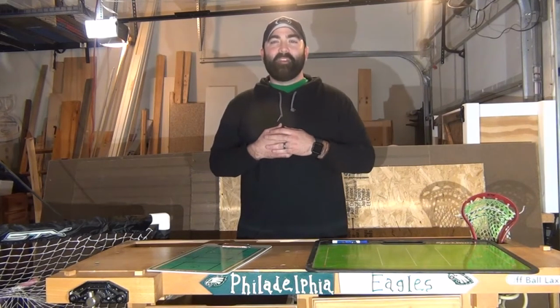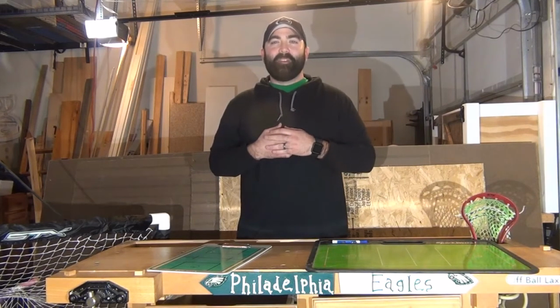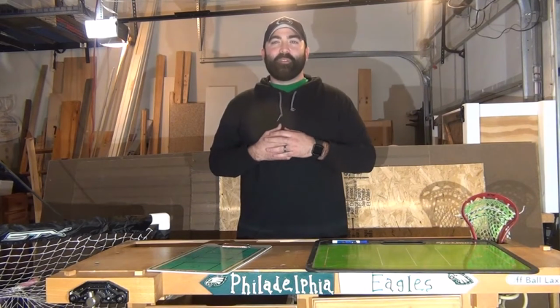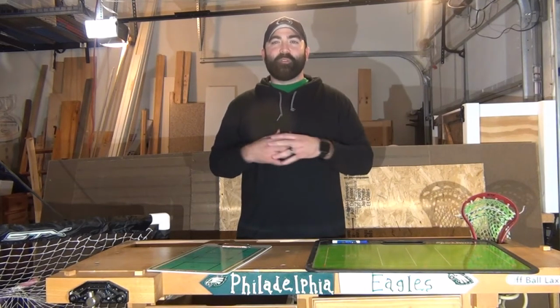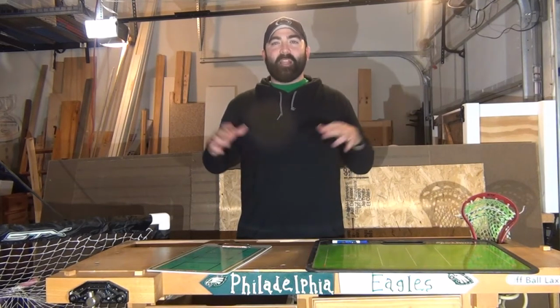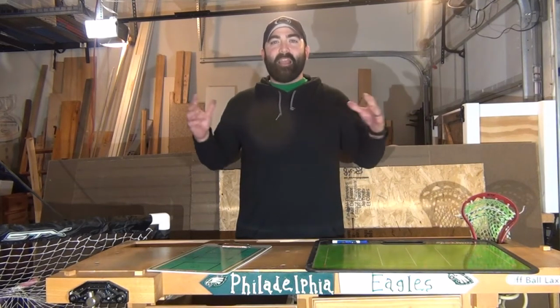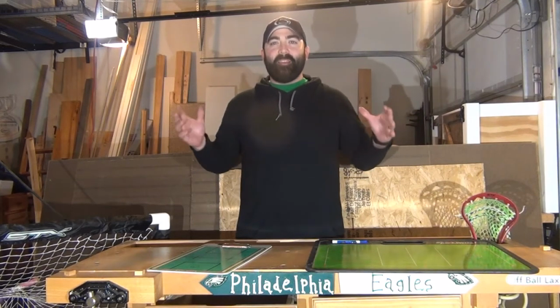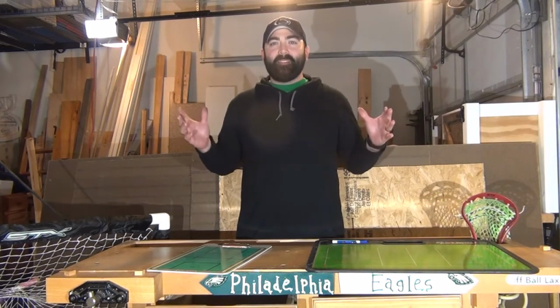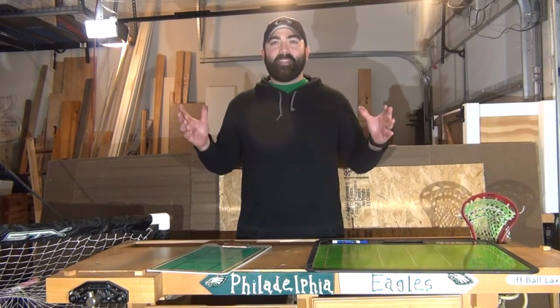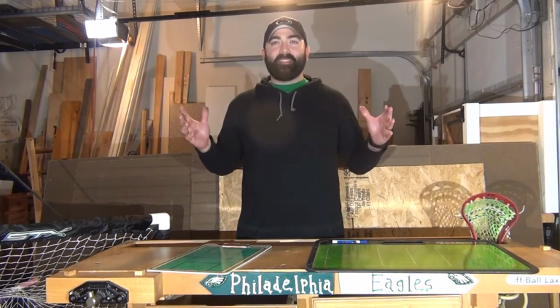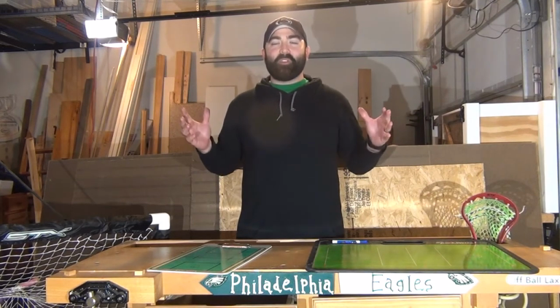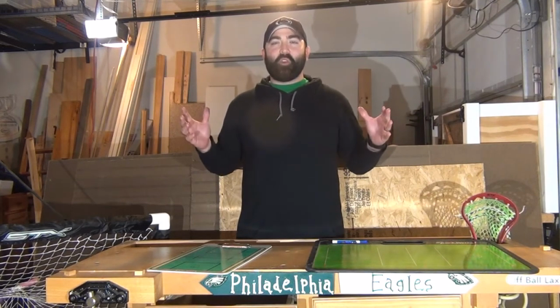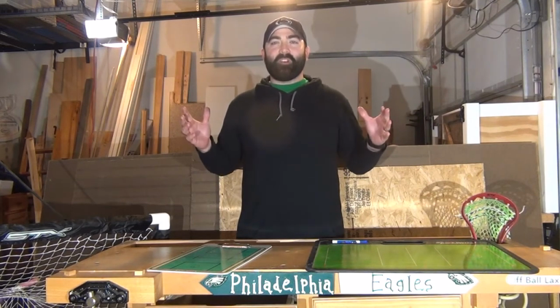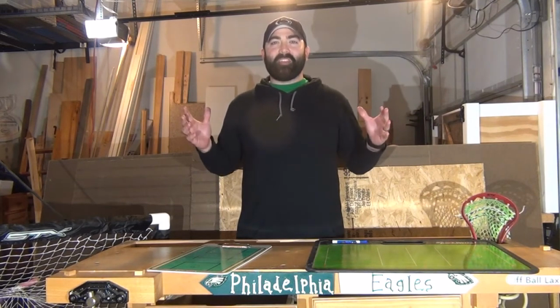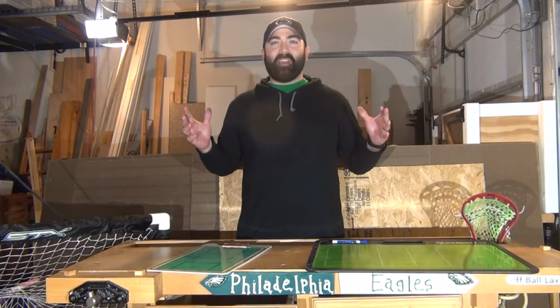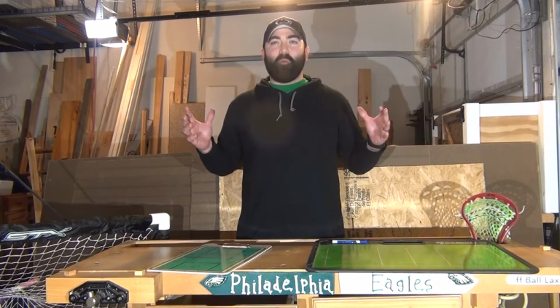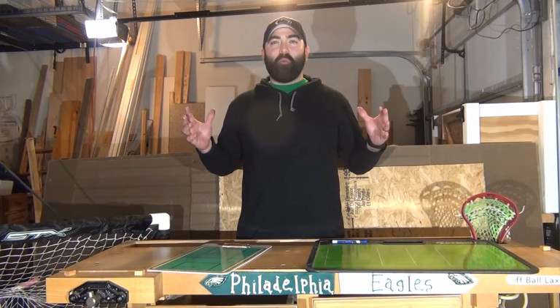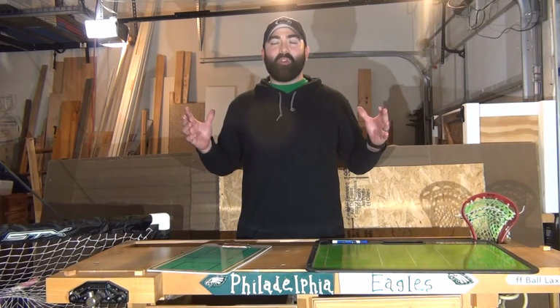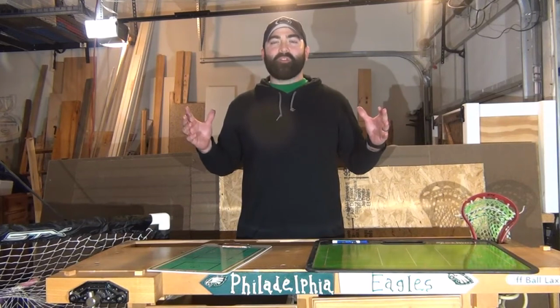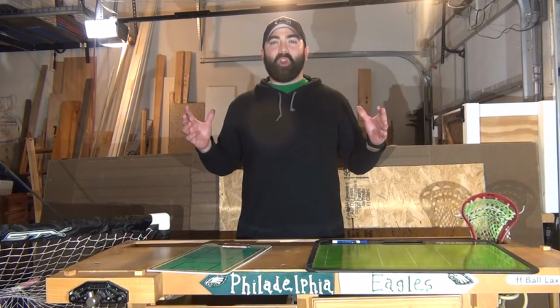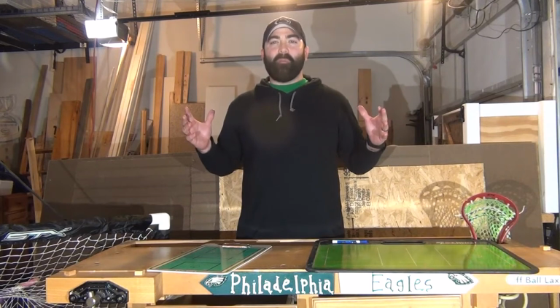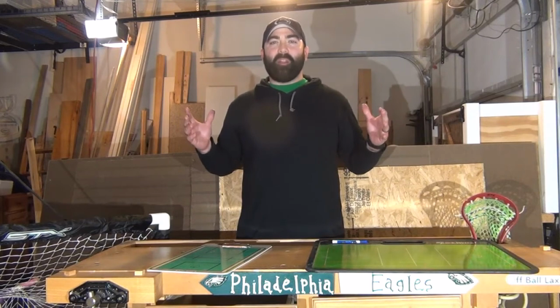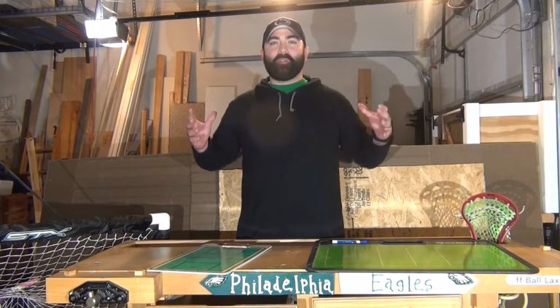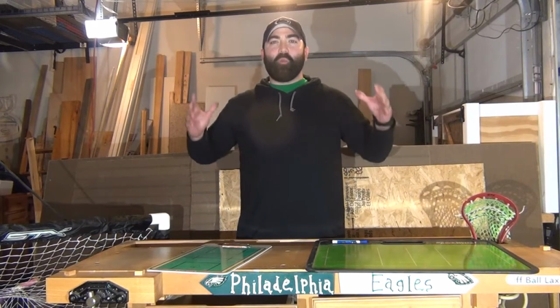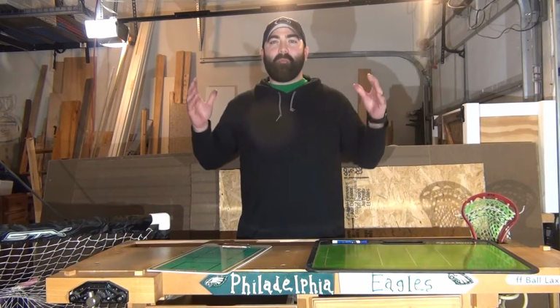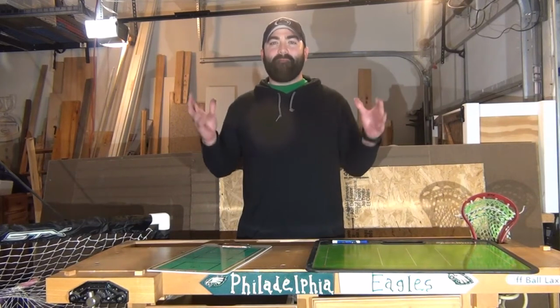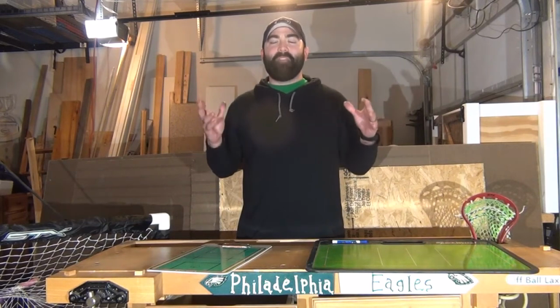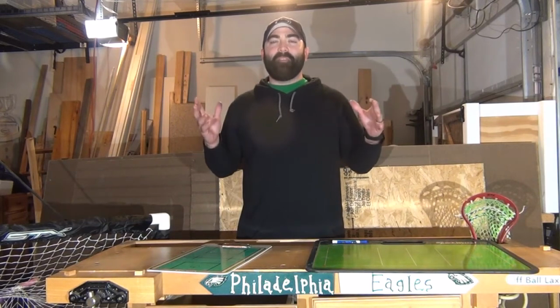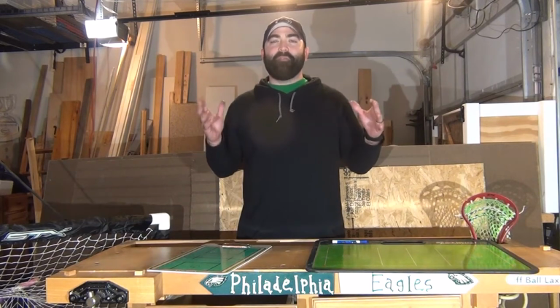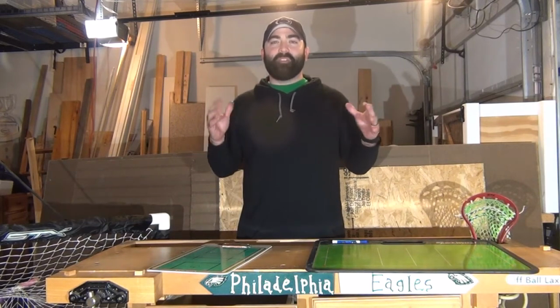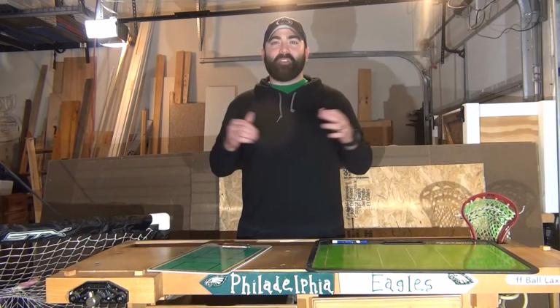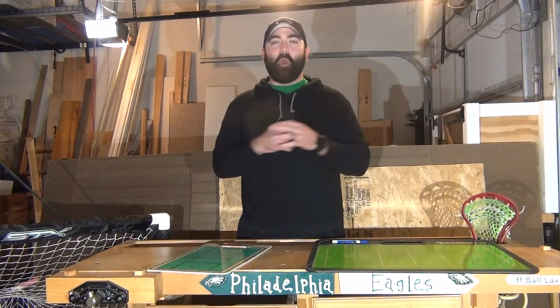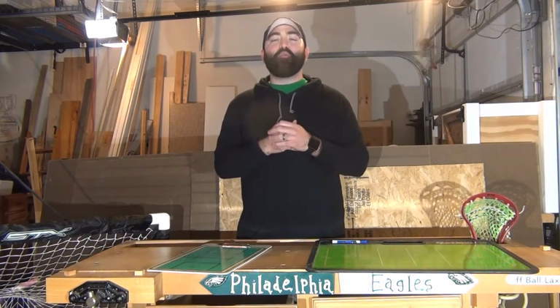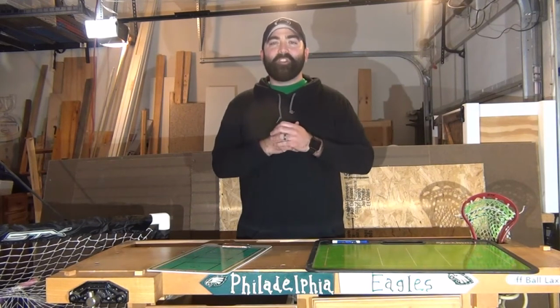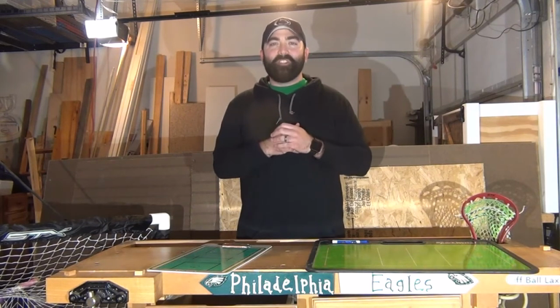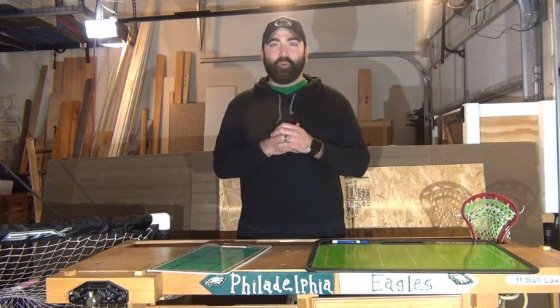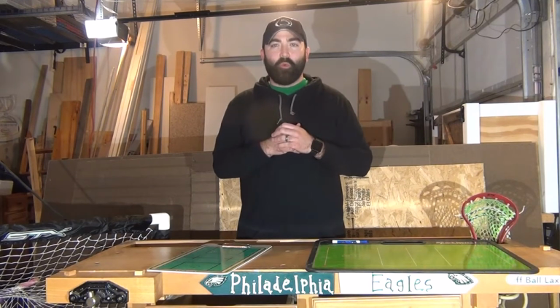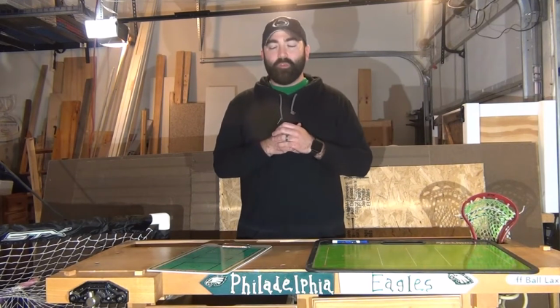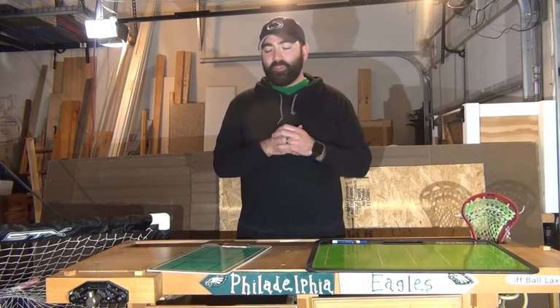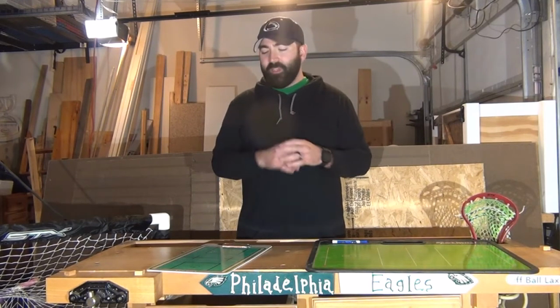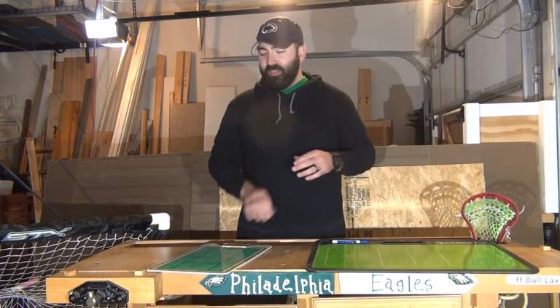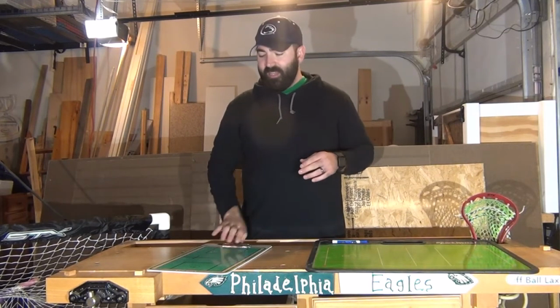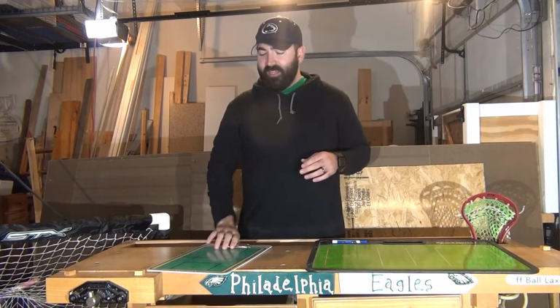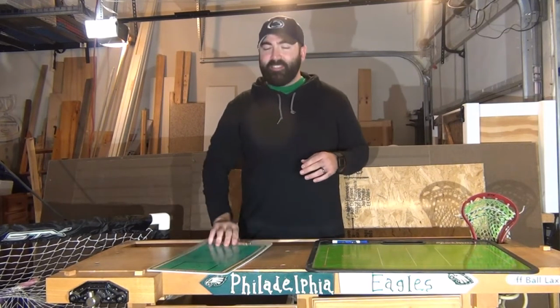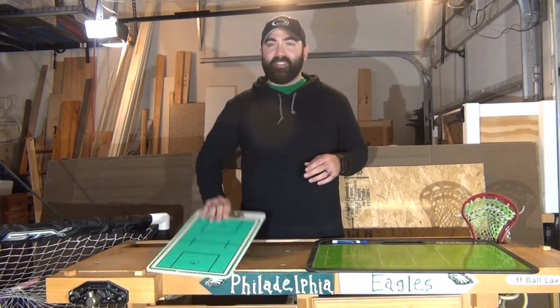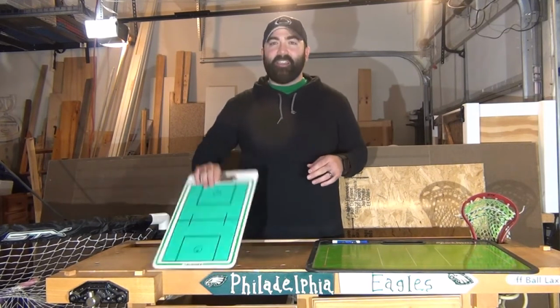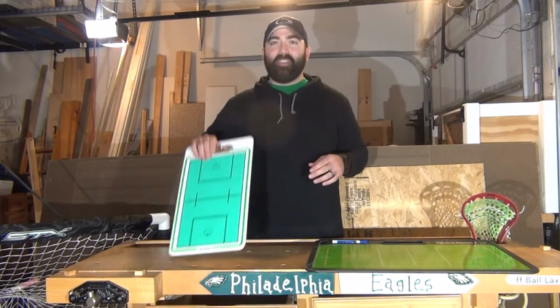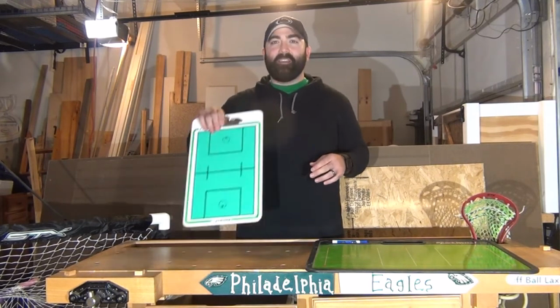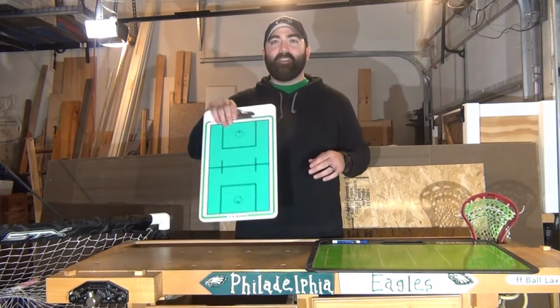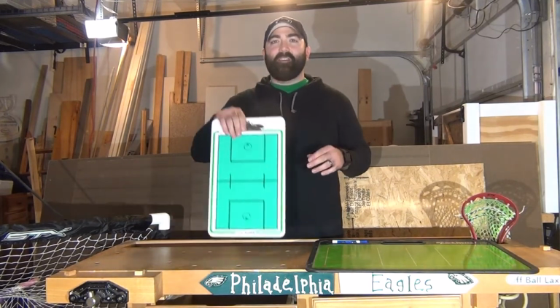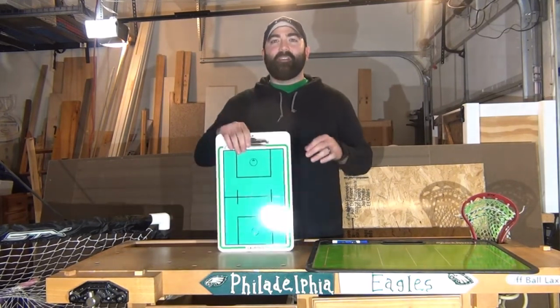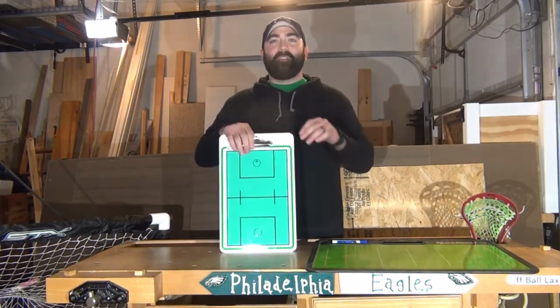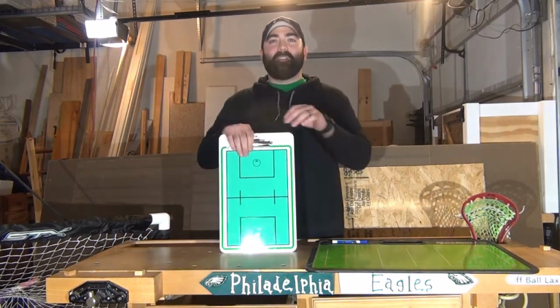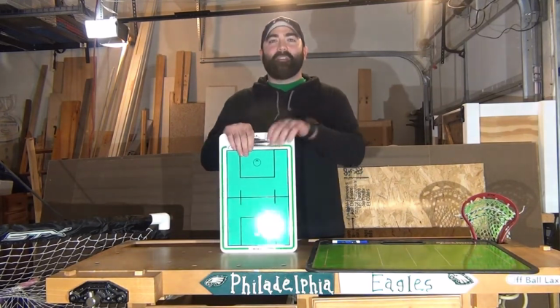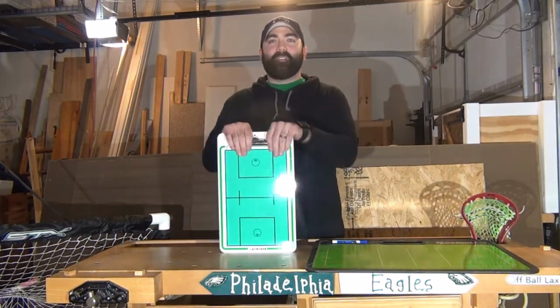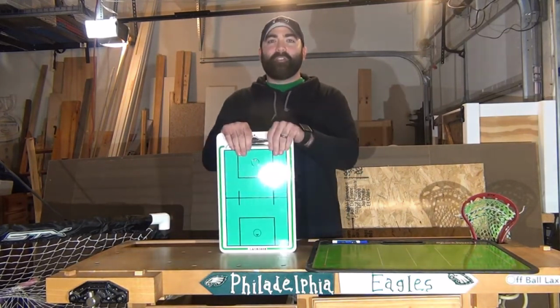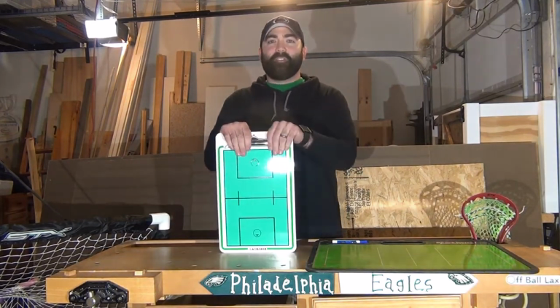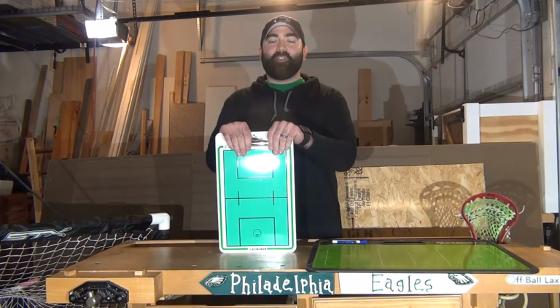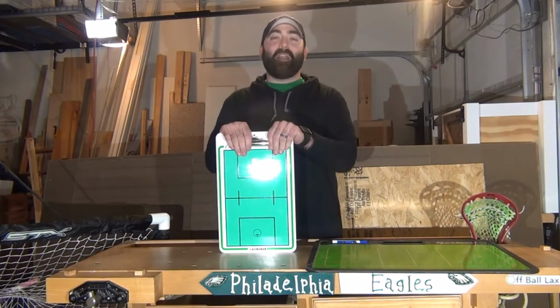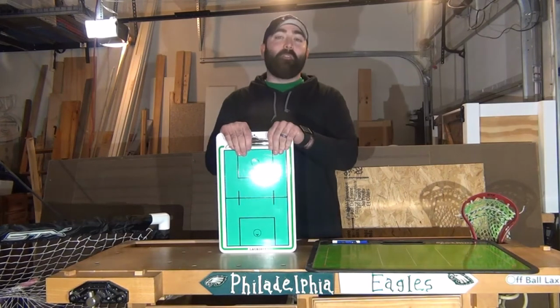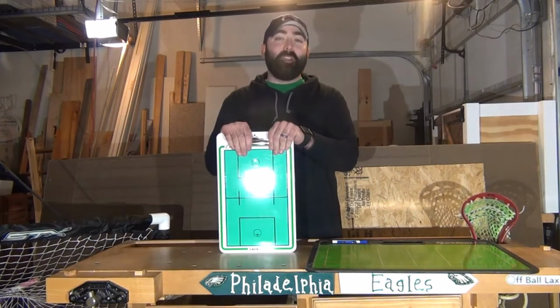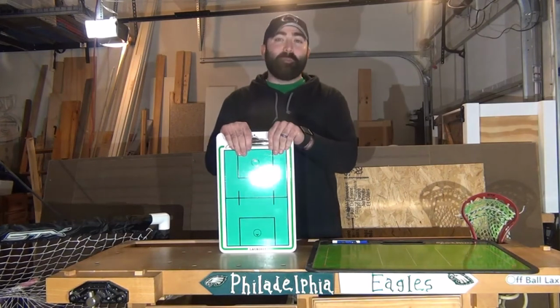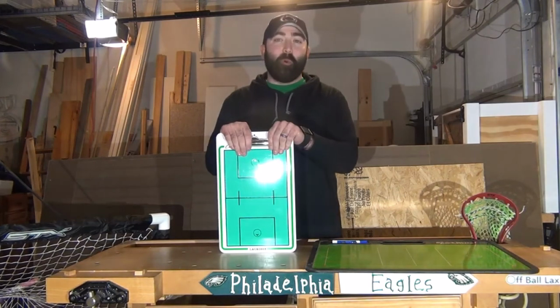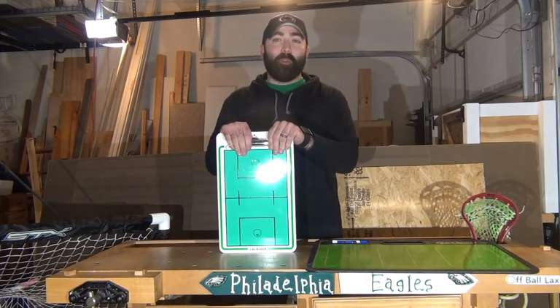So today's lacrosse hack — what we want to talk about is one of my favorite coaching tools: the dry erase board.